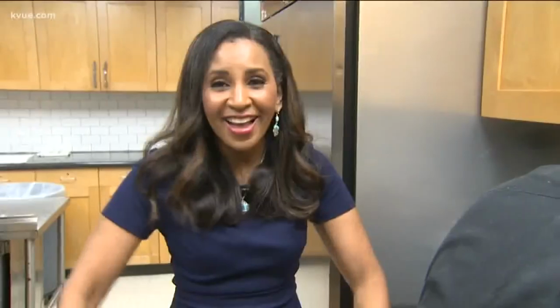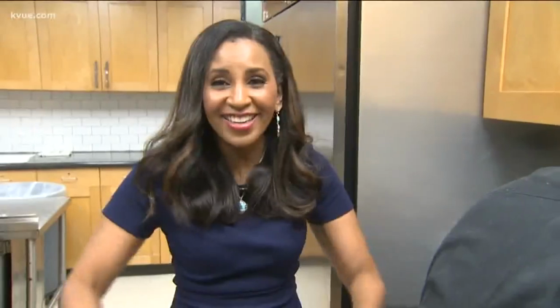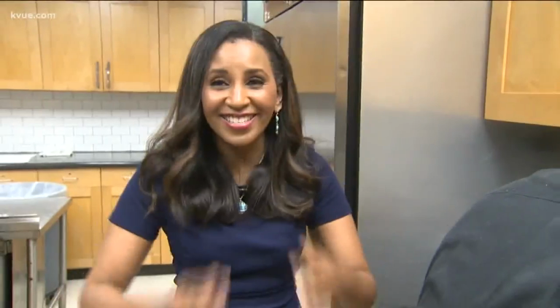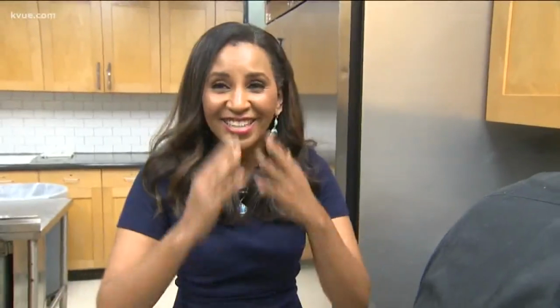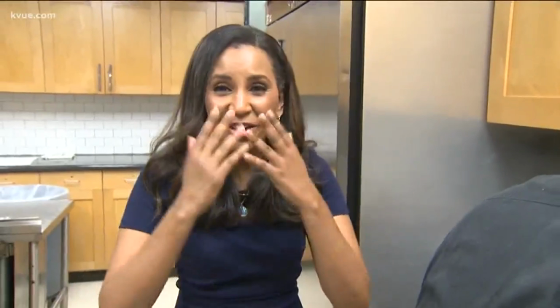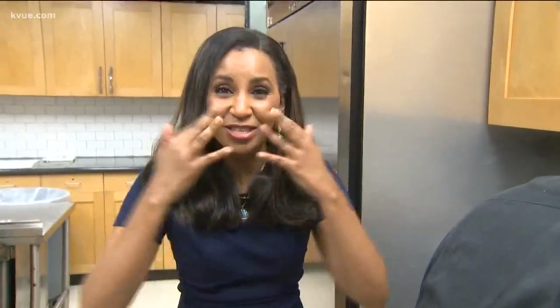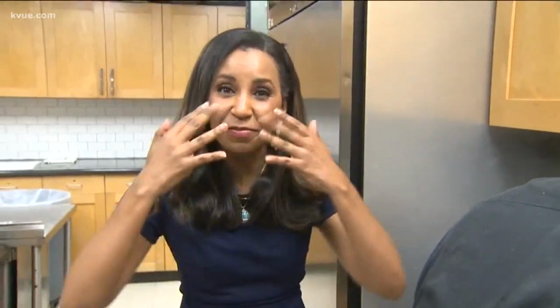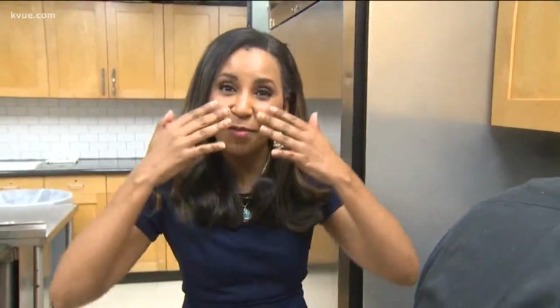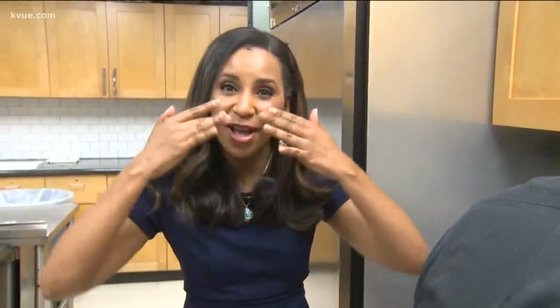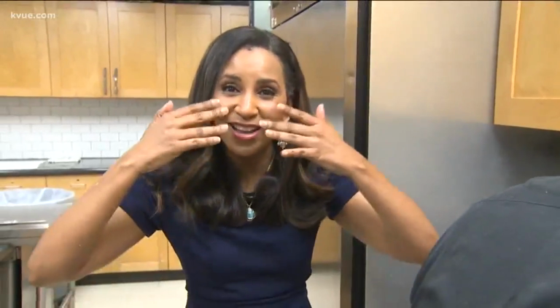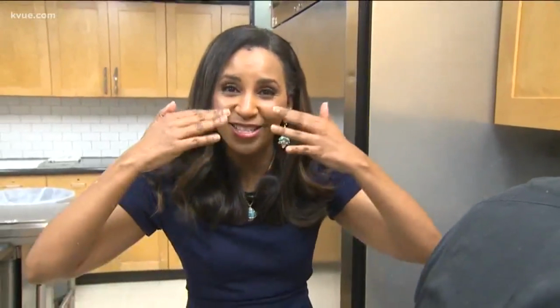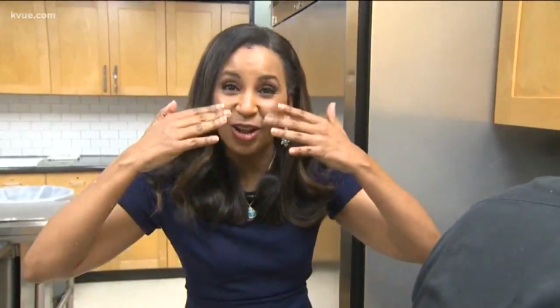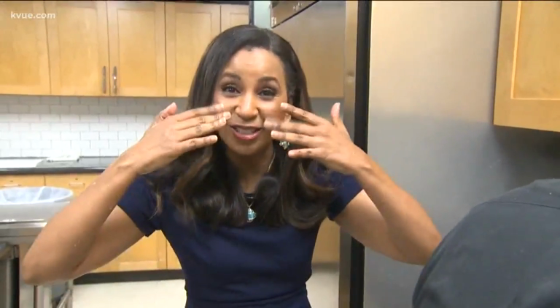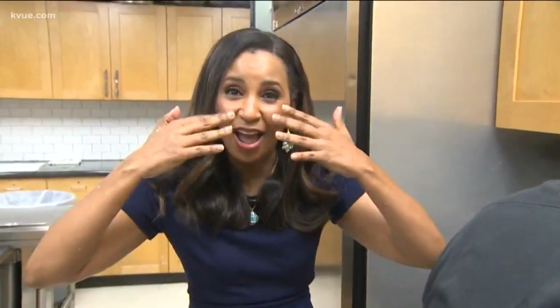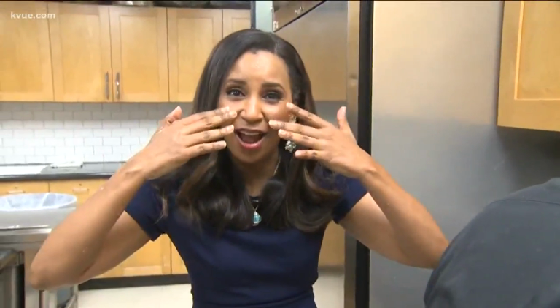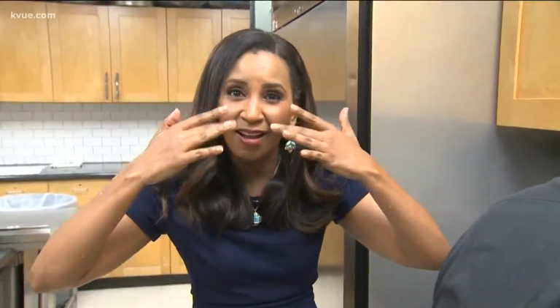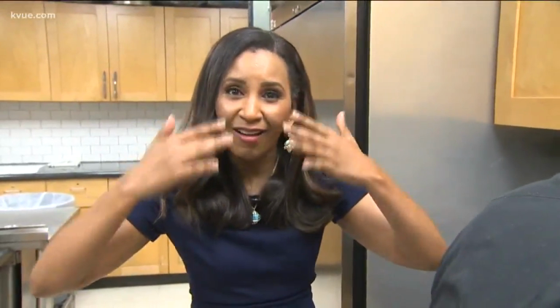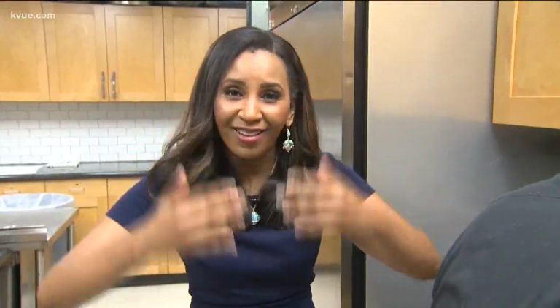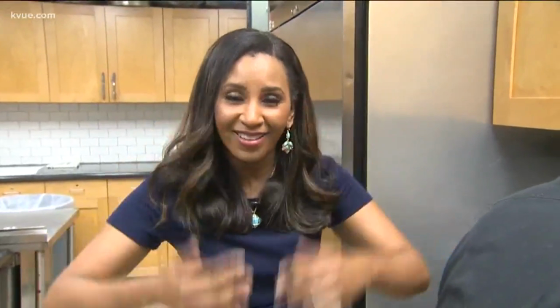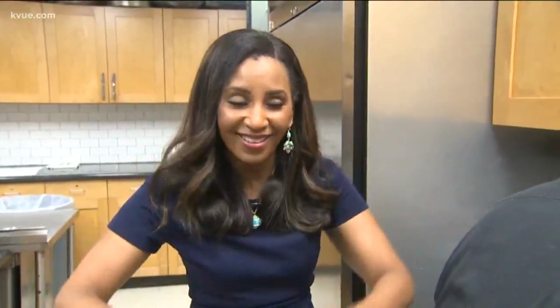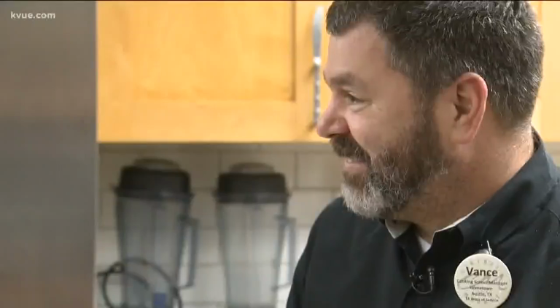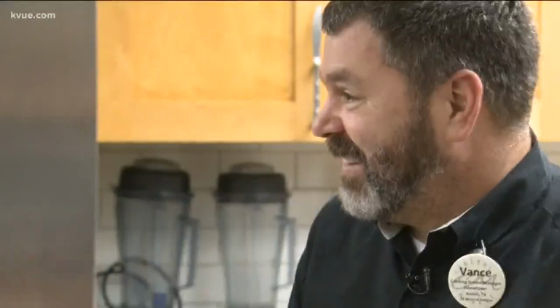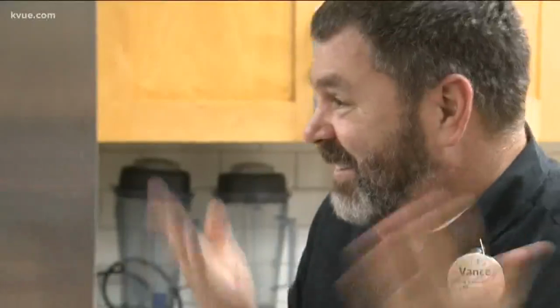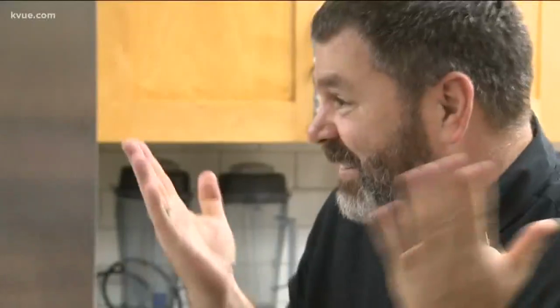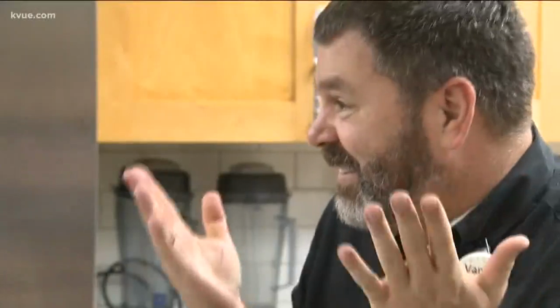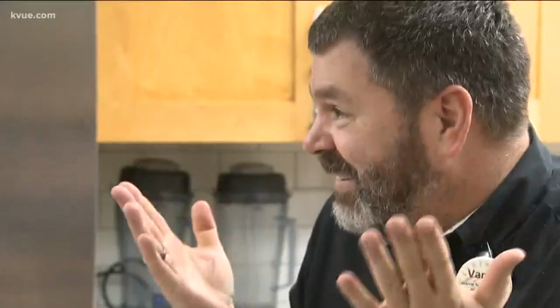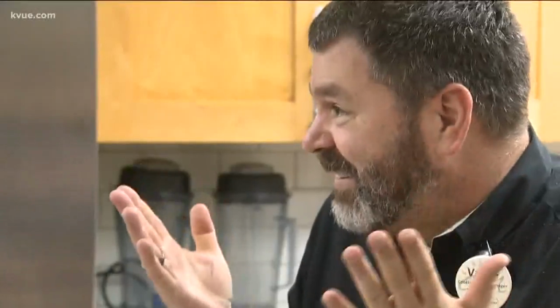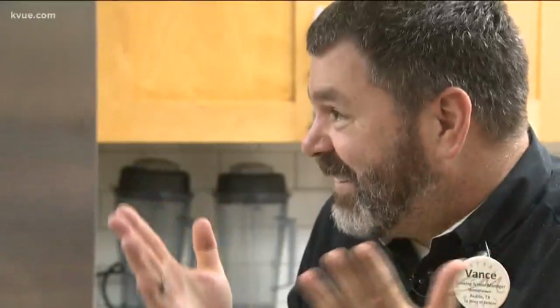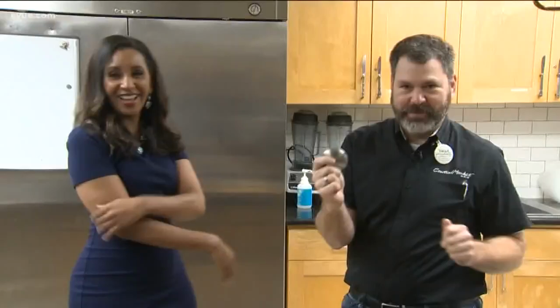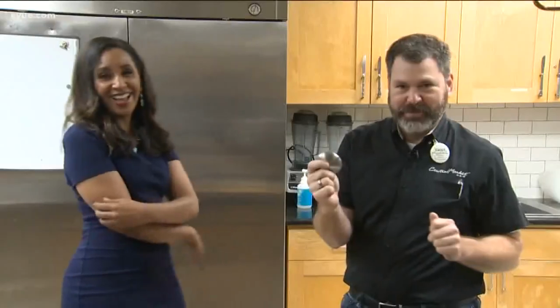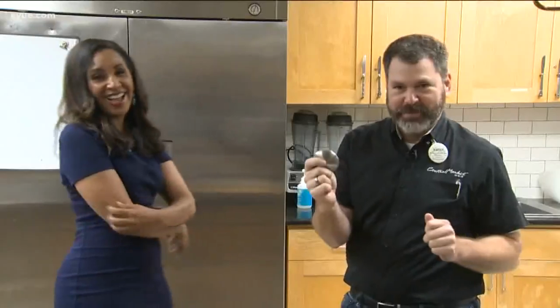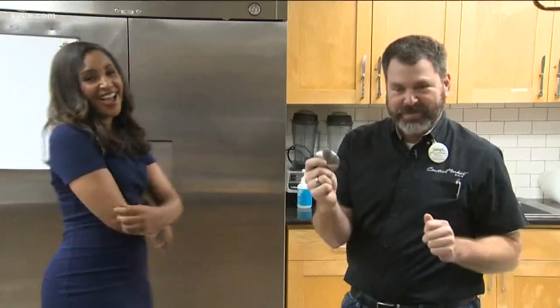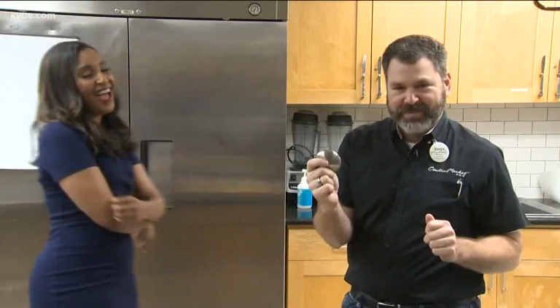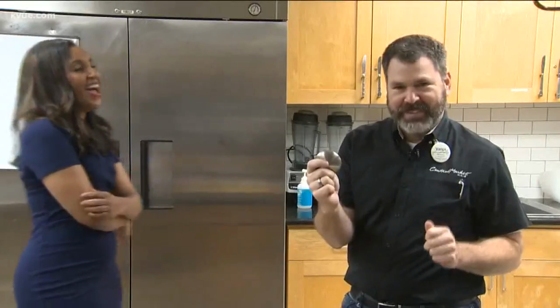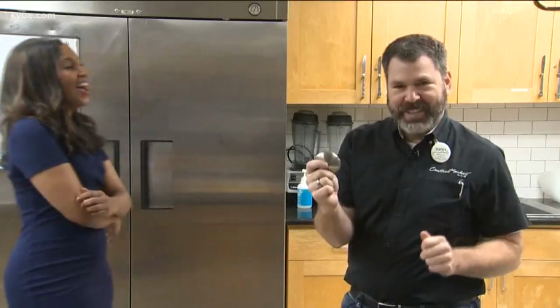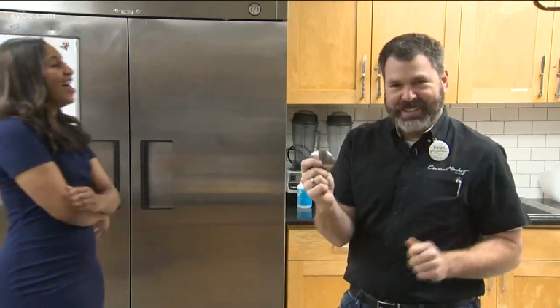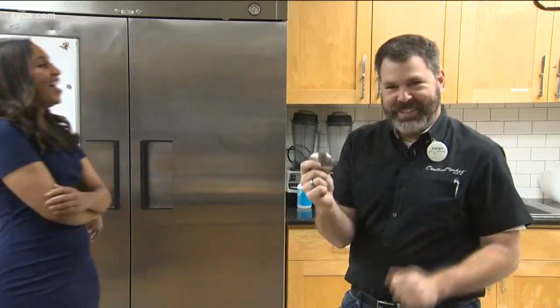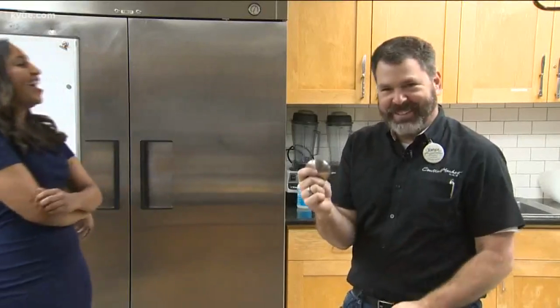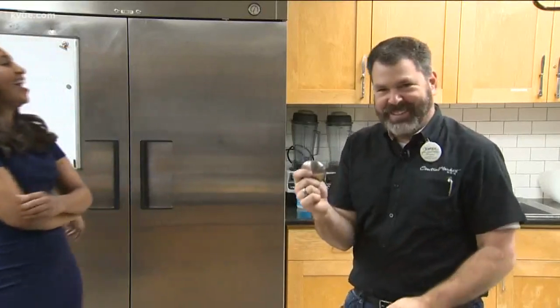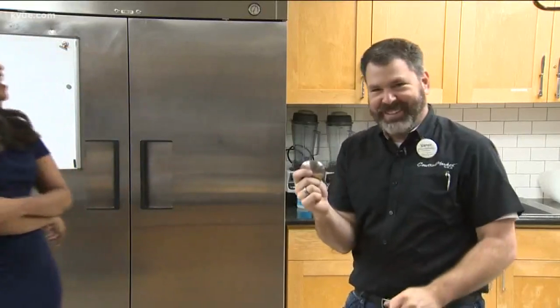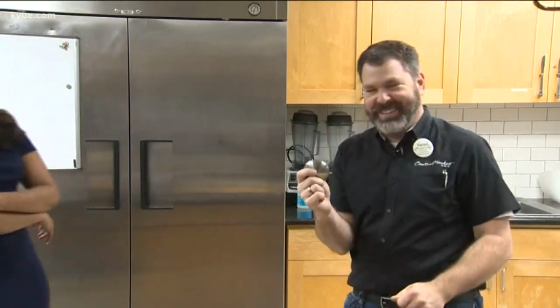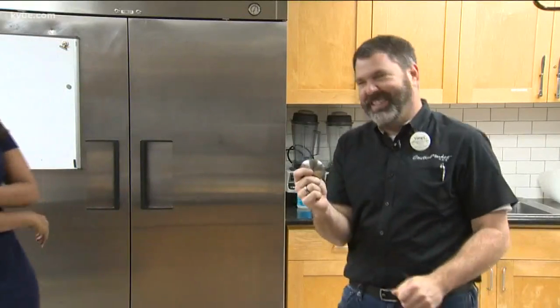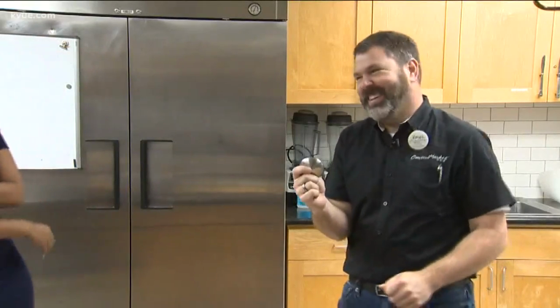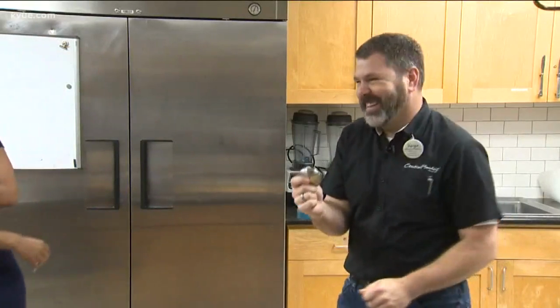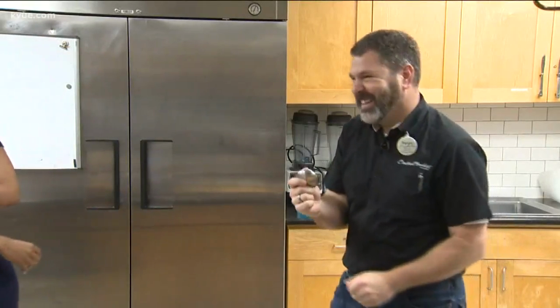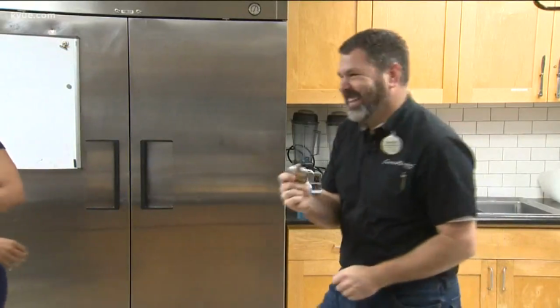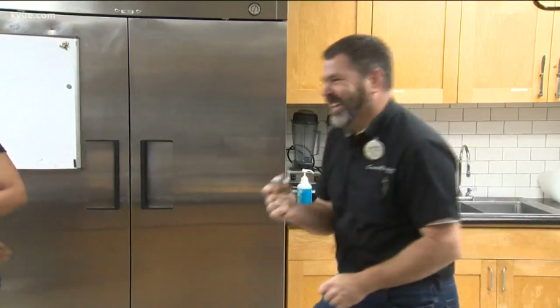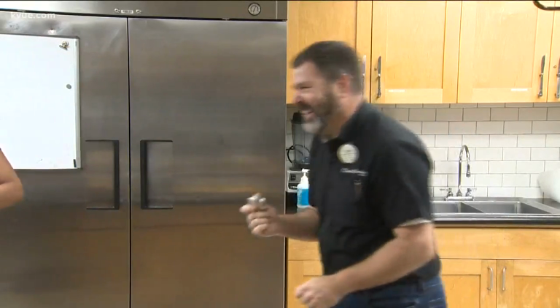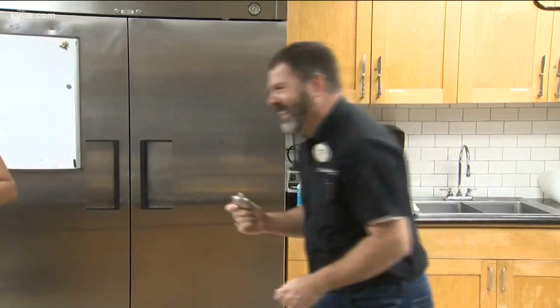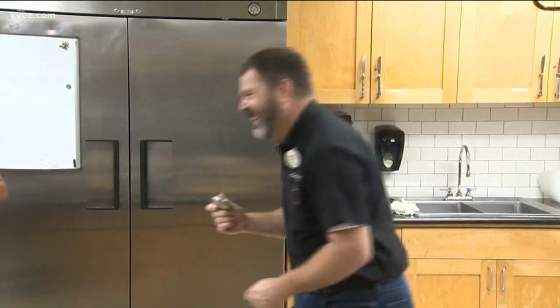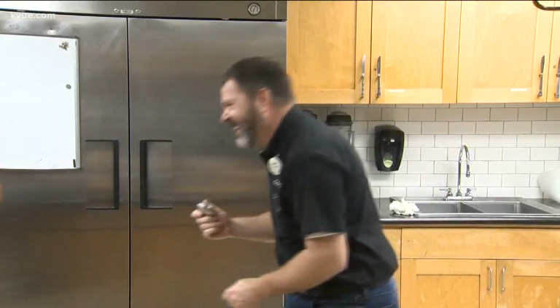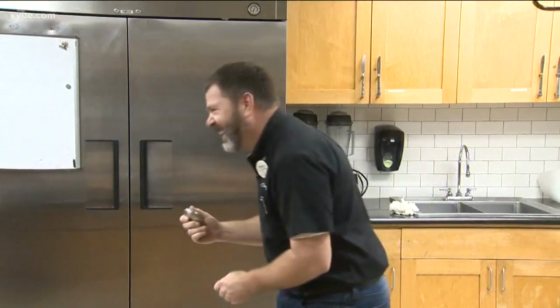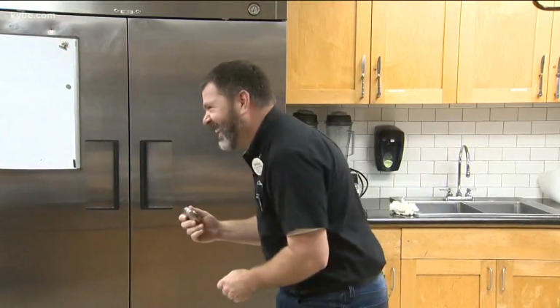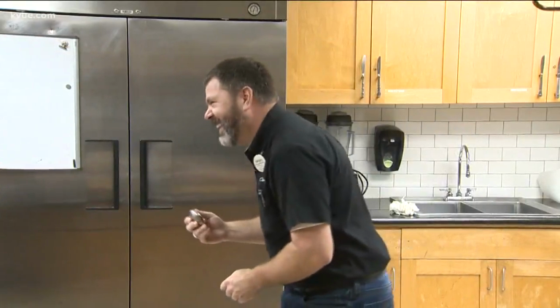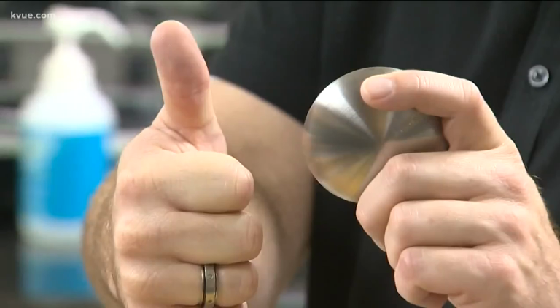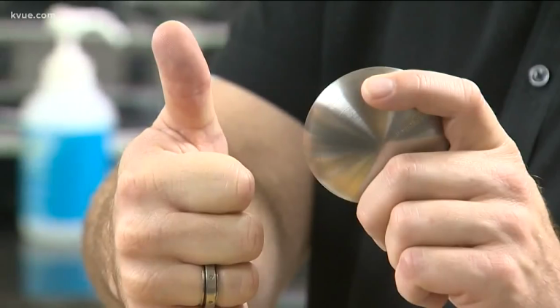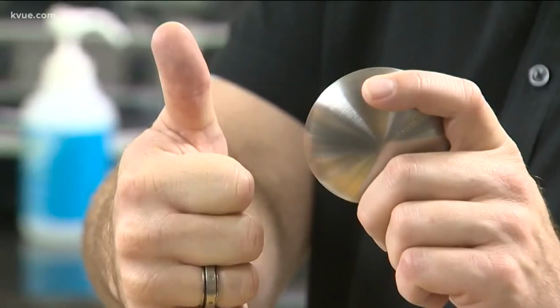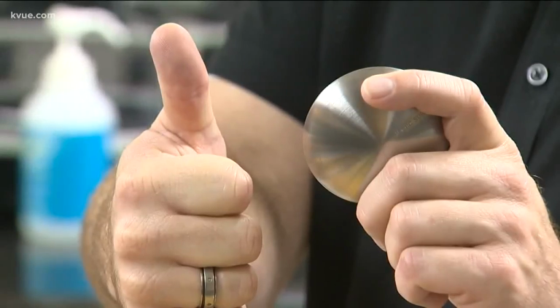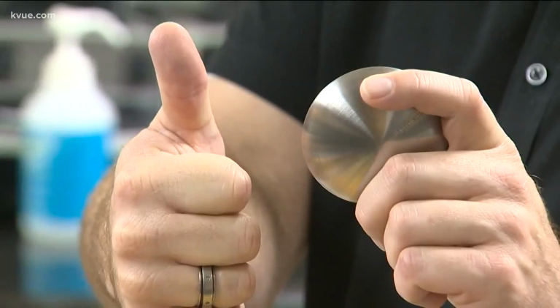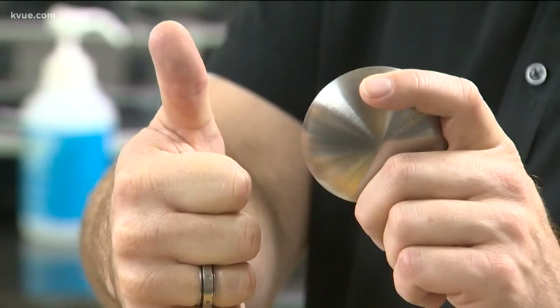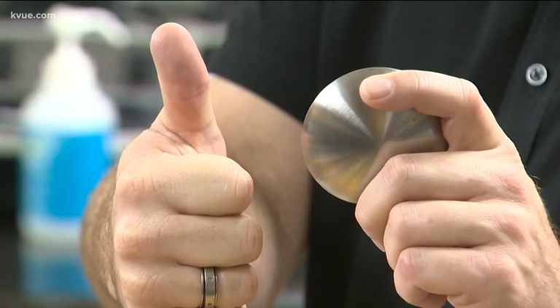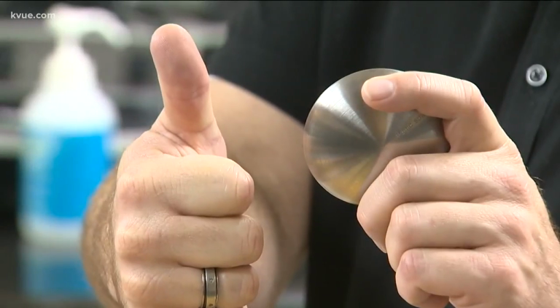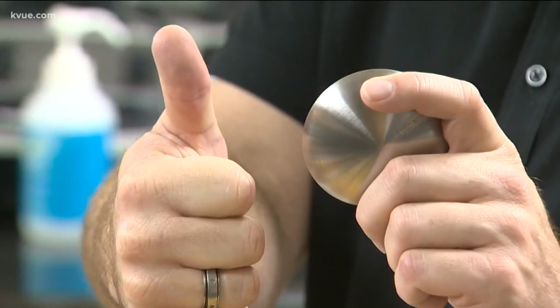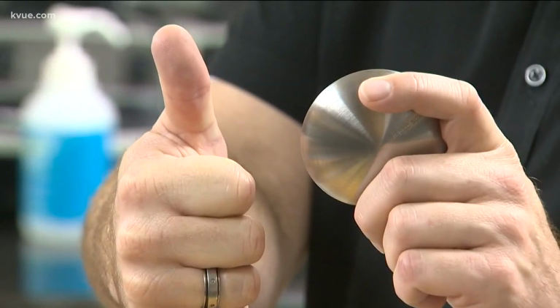I just sit here and smell my hands all day. Magic soap is a huge success. Guess what I smell? A thumbs up.